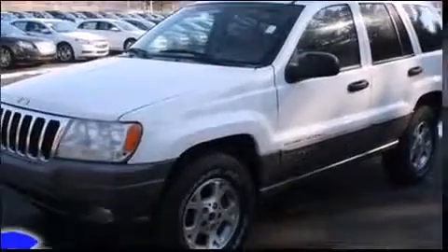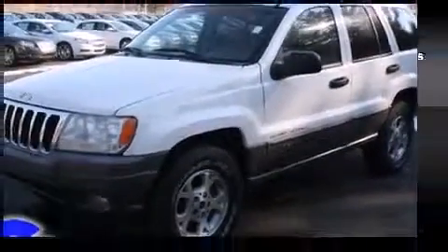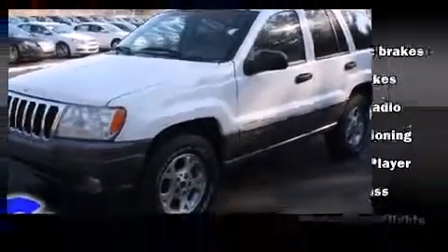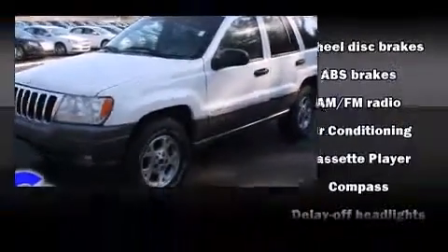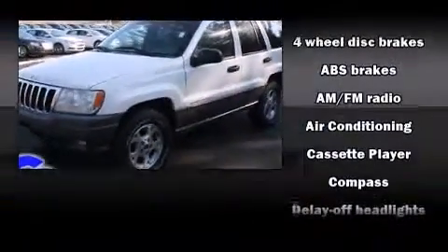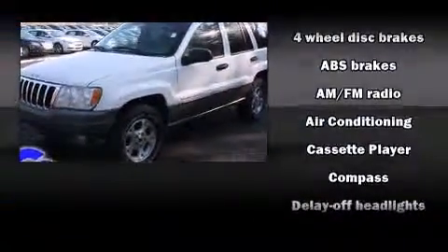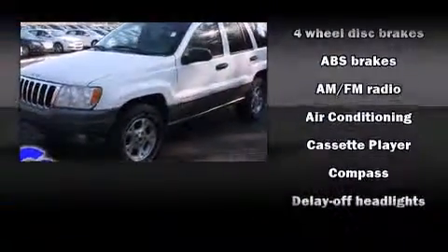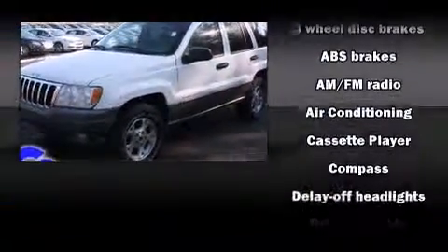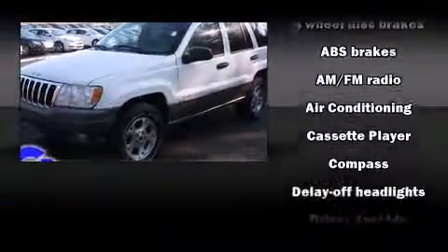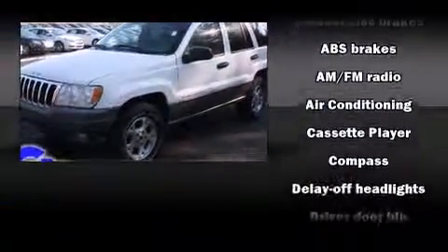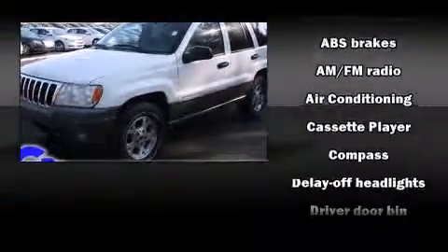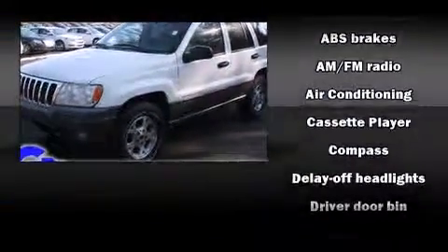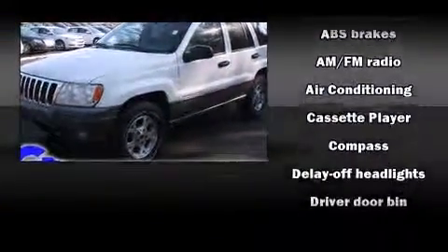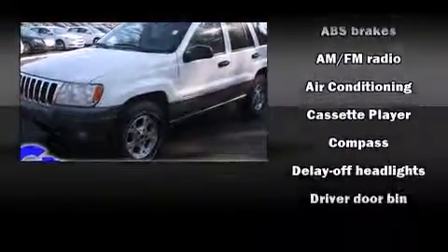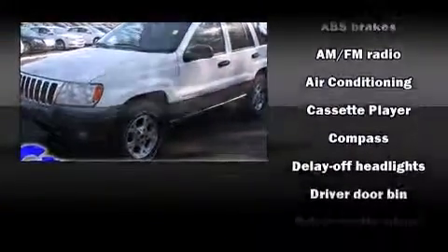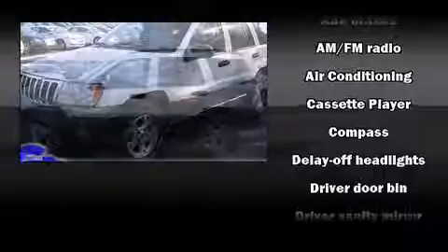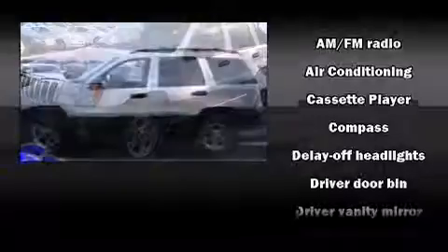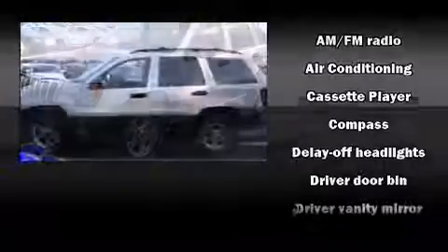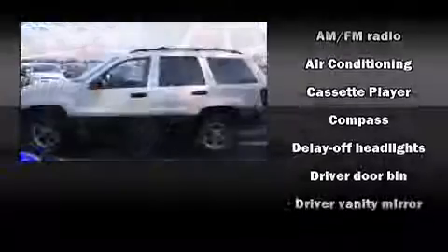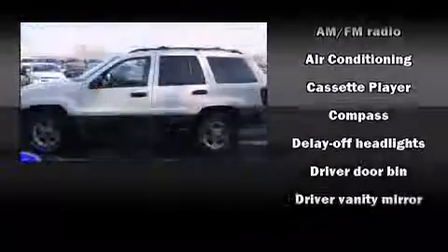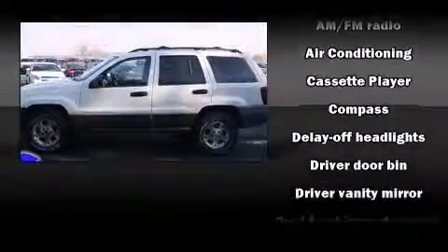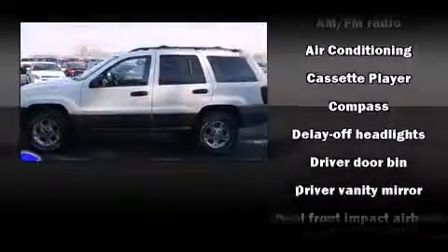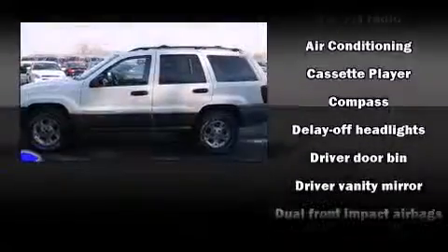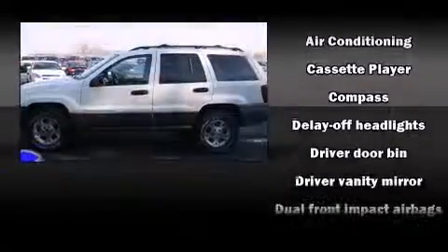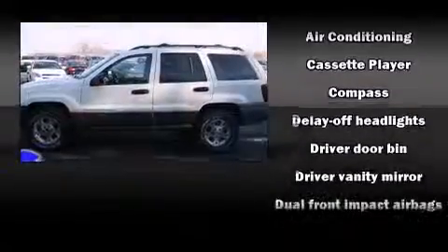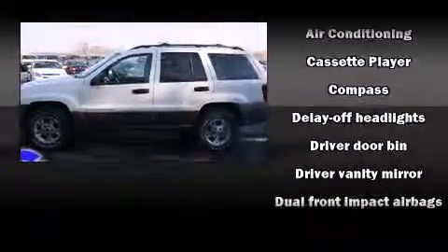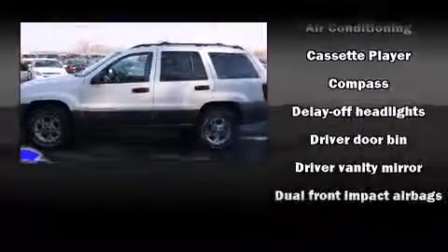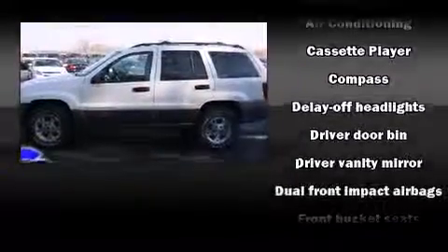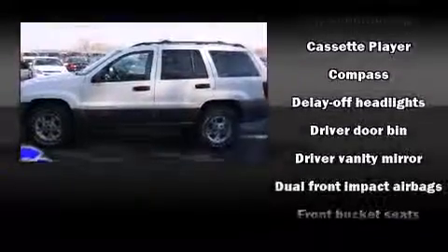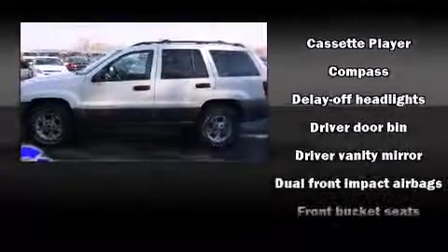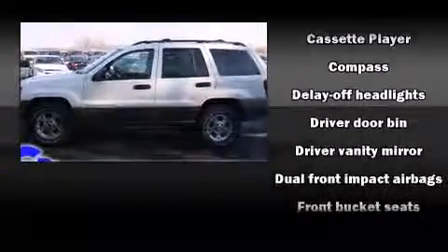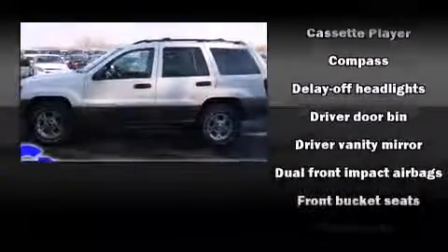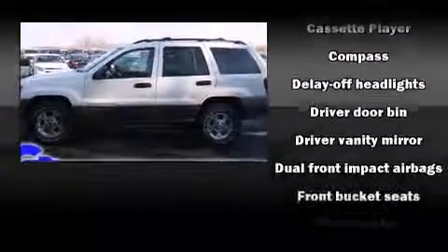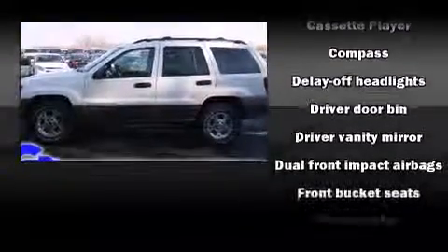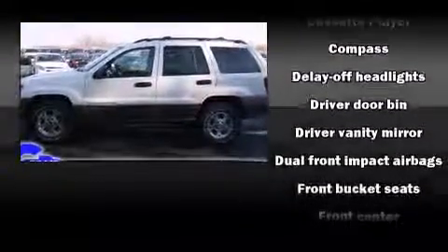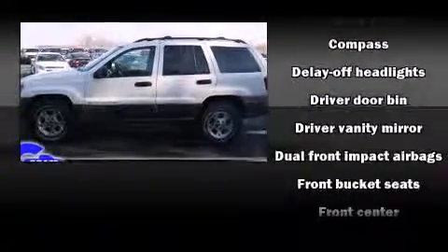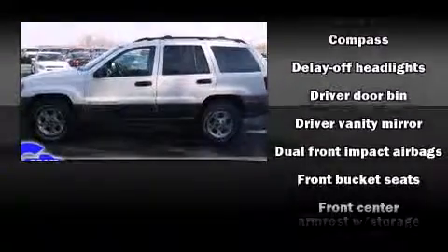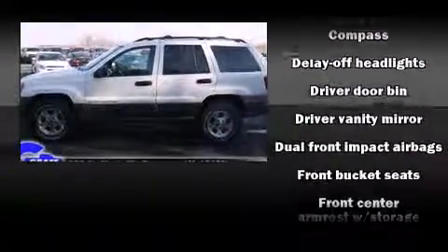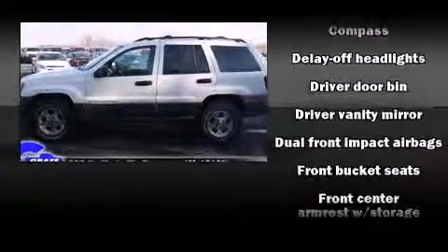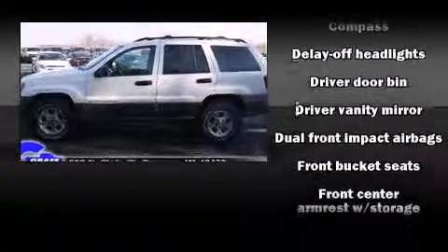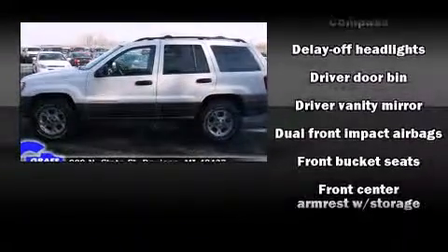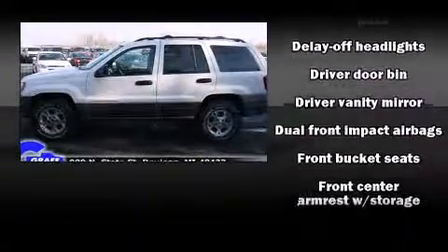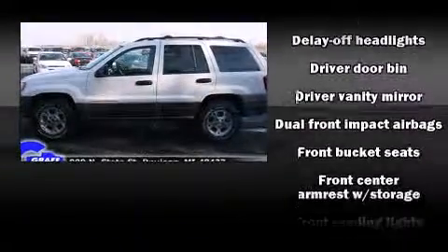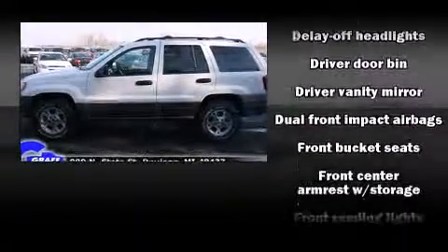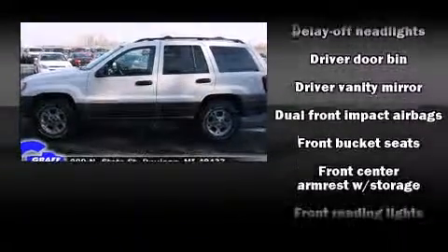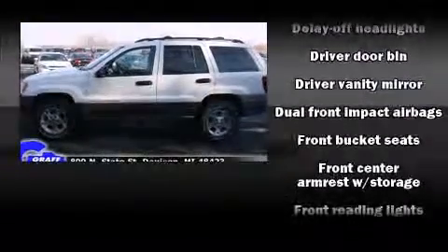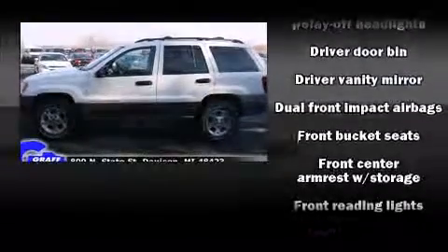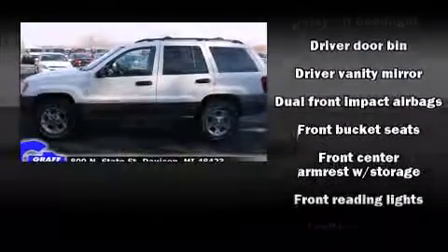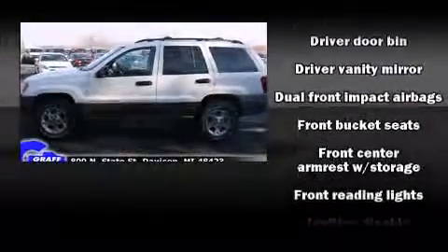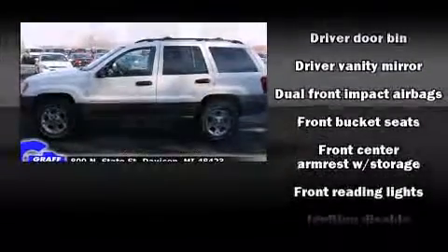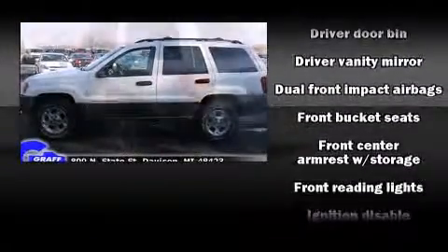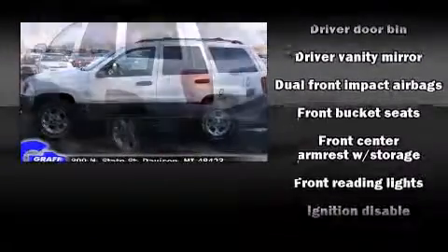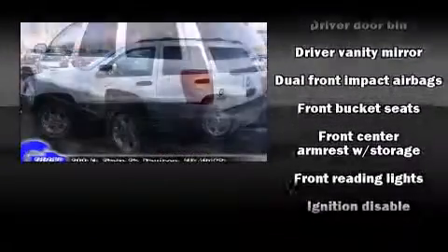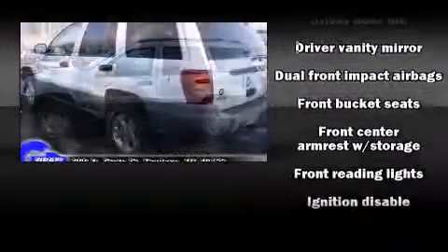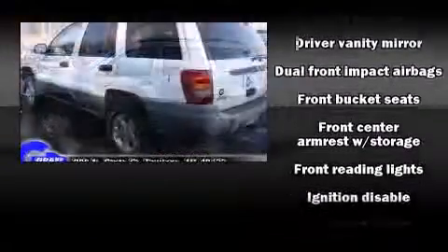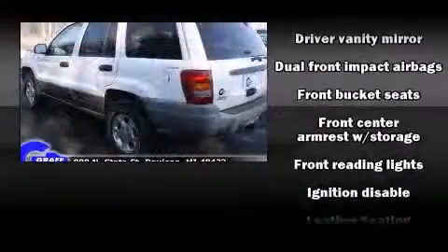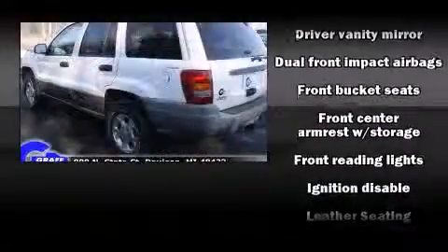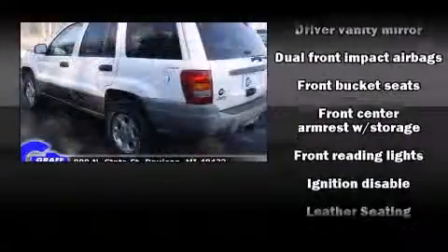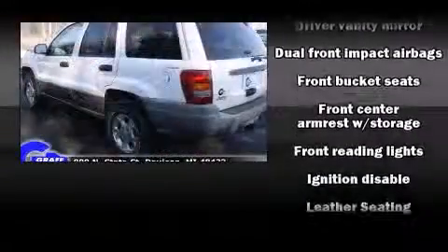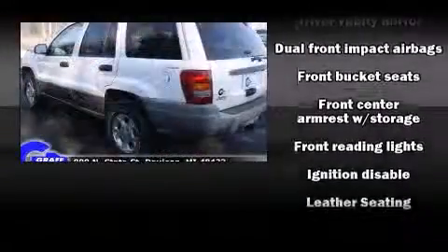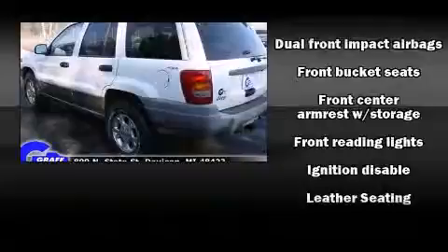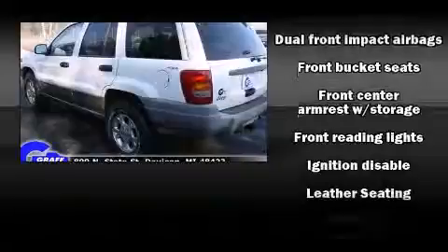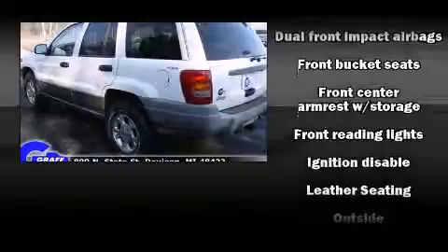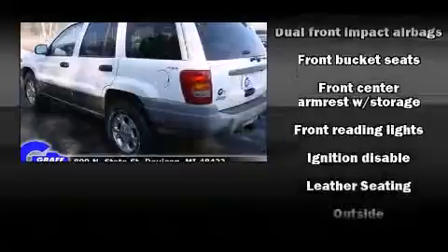Top features include power windows, front and rear reading lights, front and rear cup holders, a roof rack, and air conditioning.